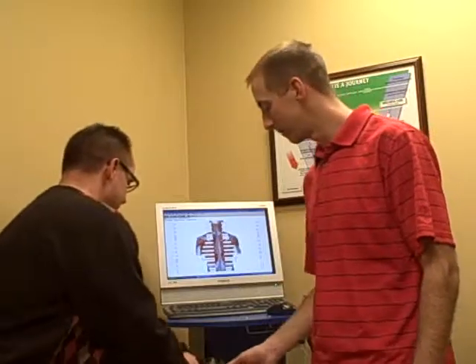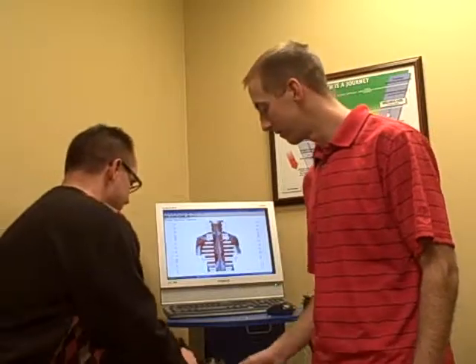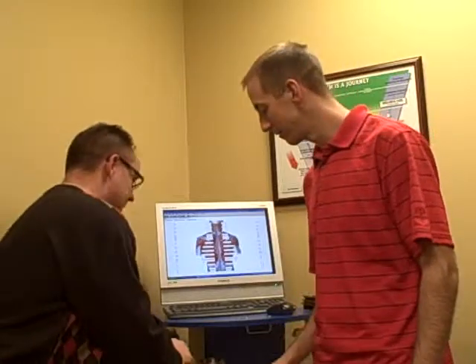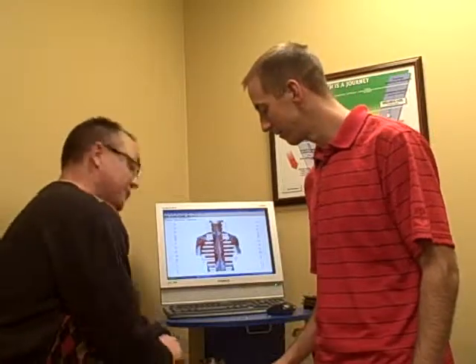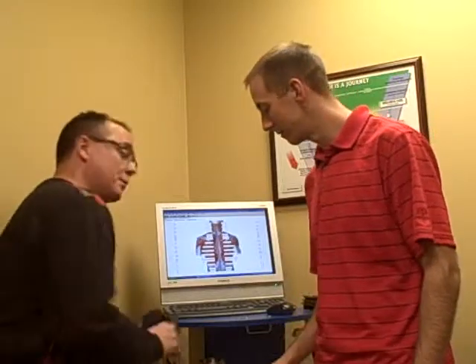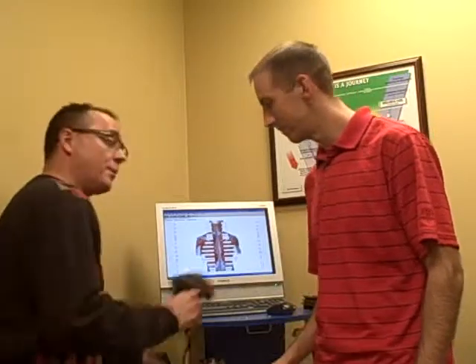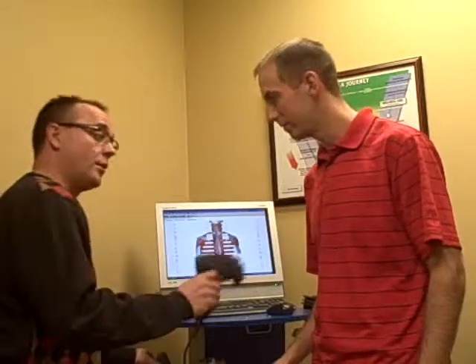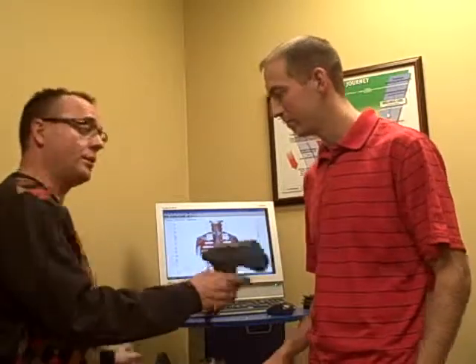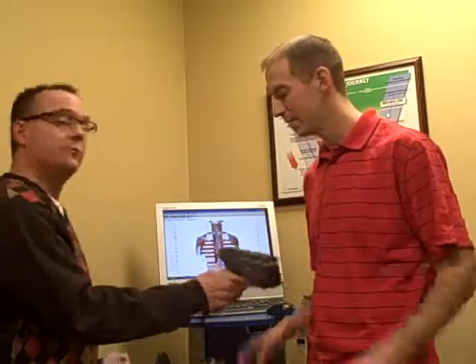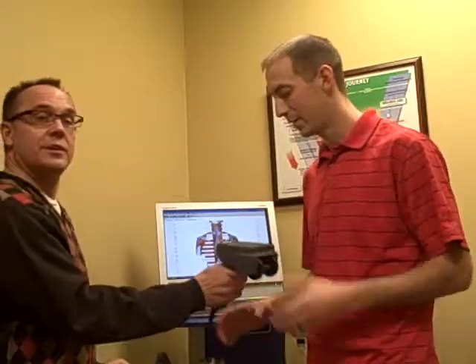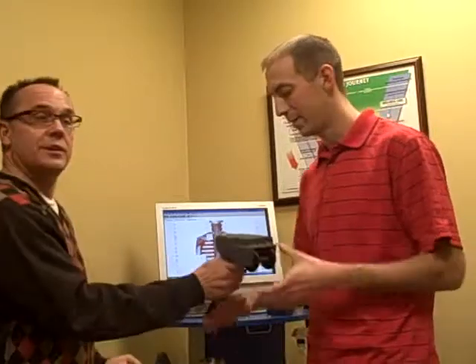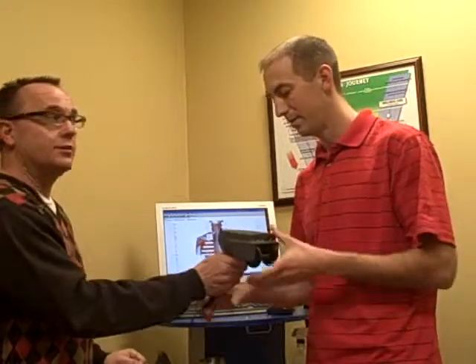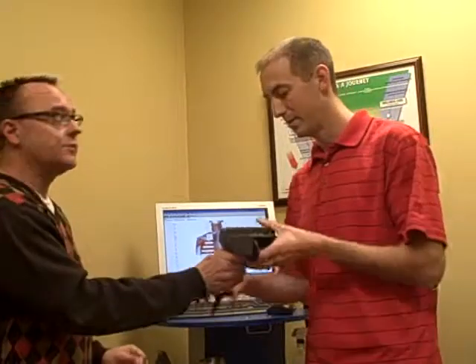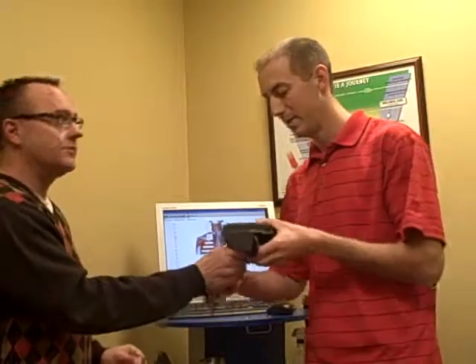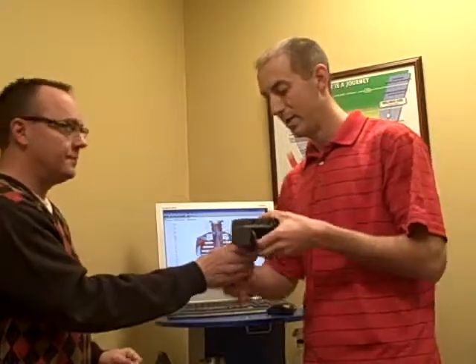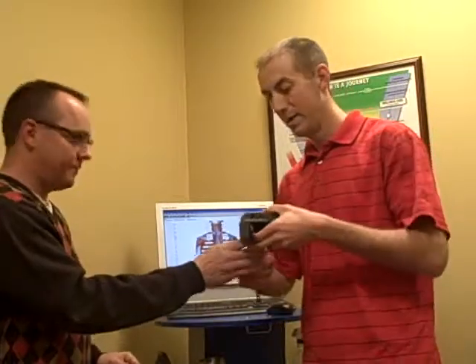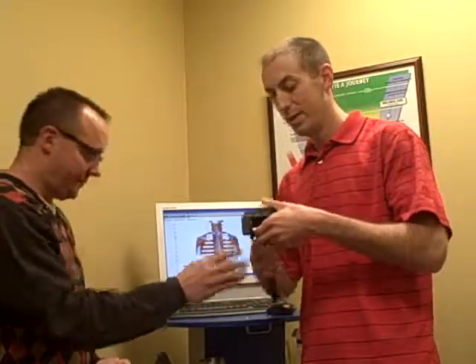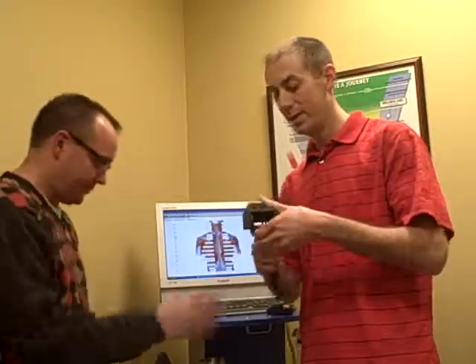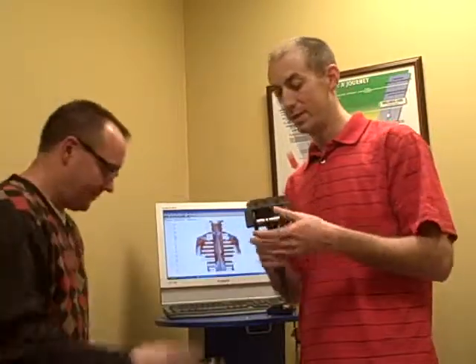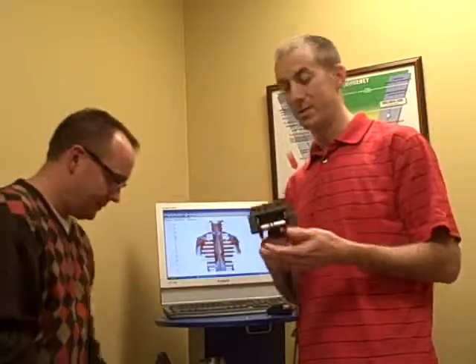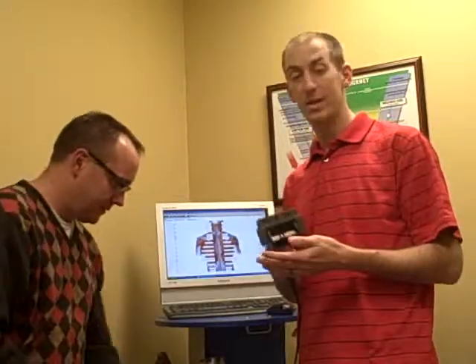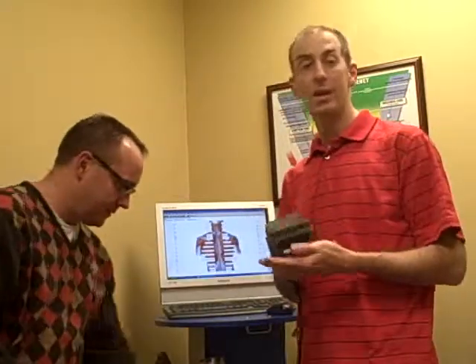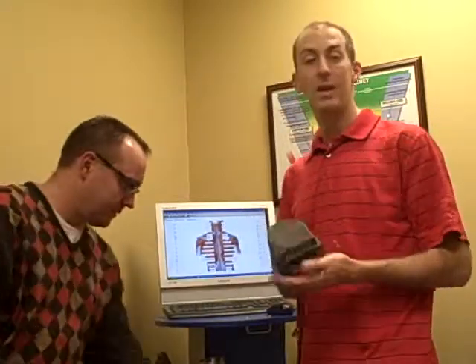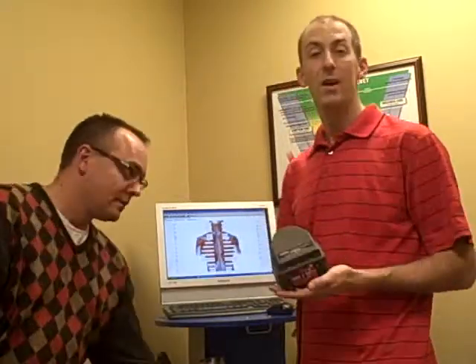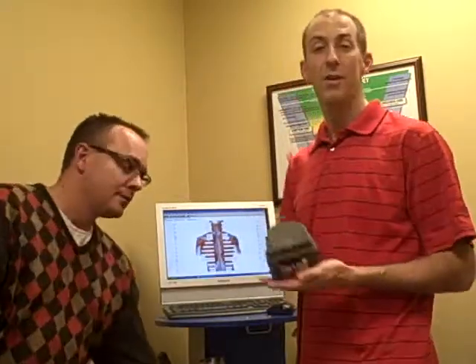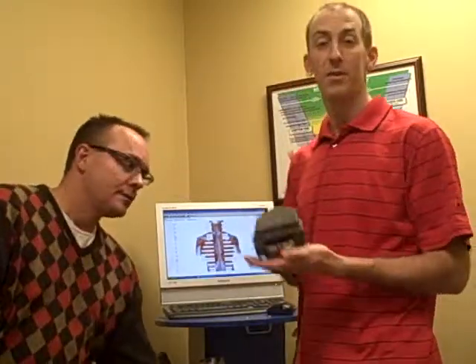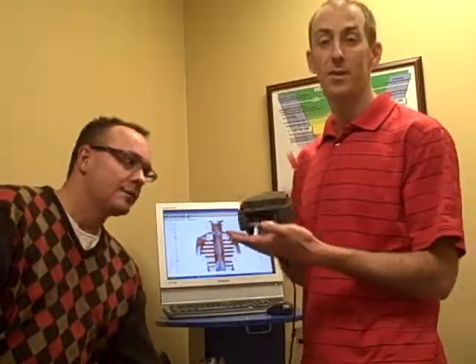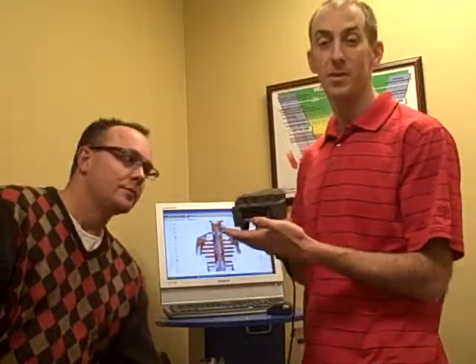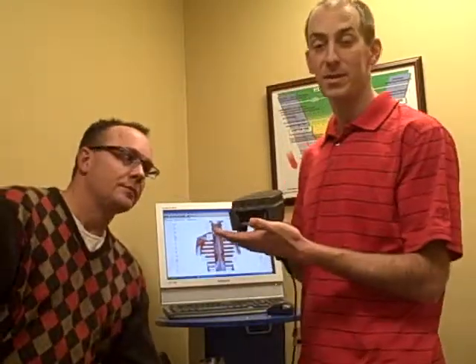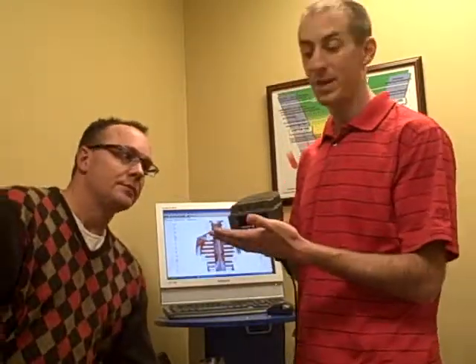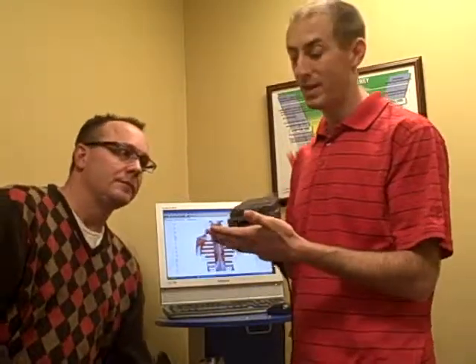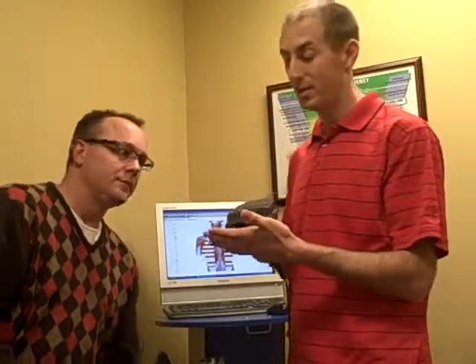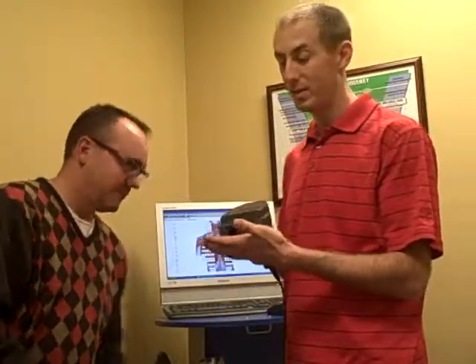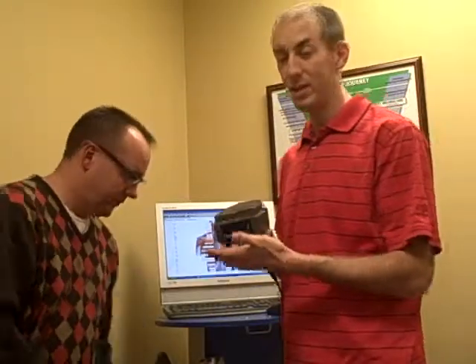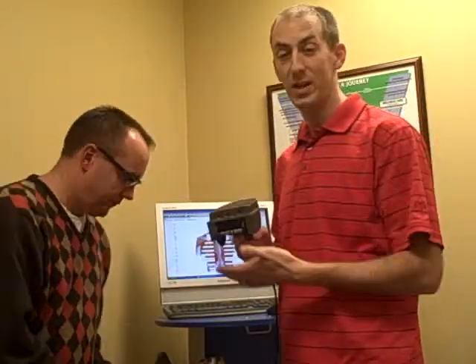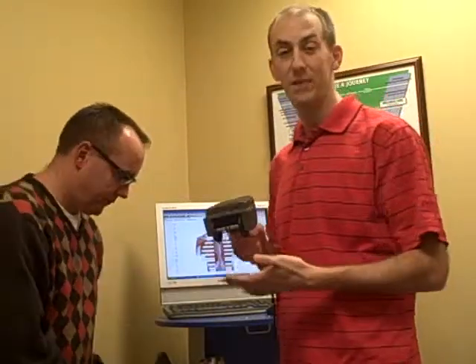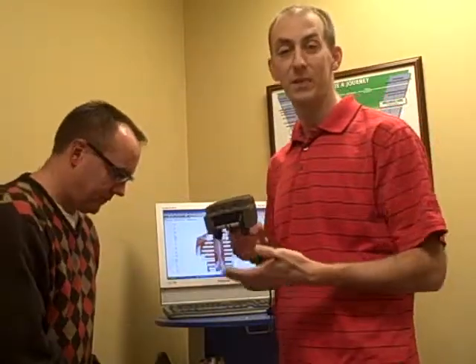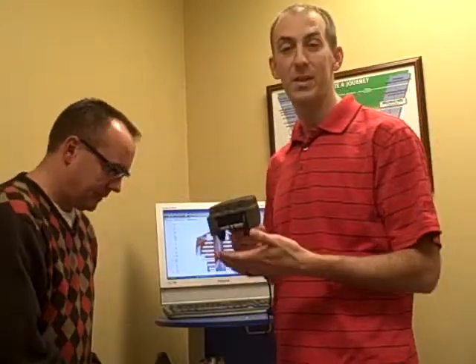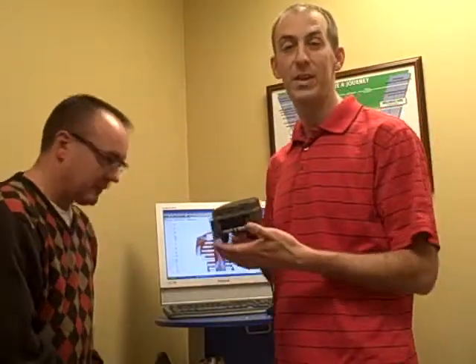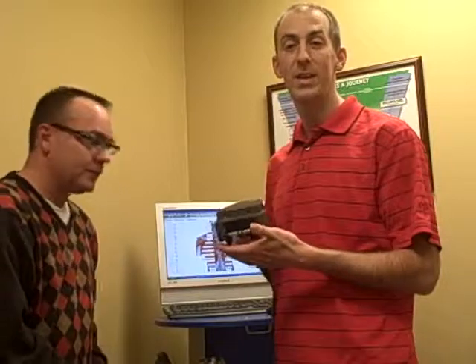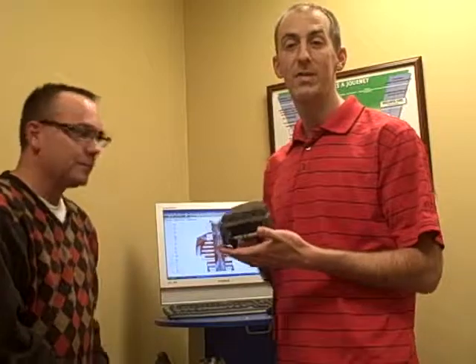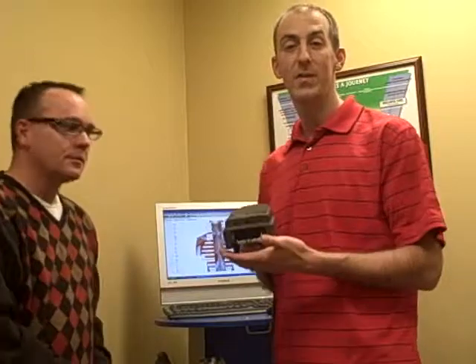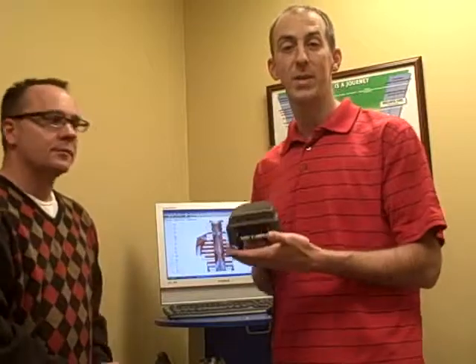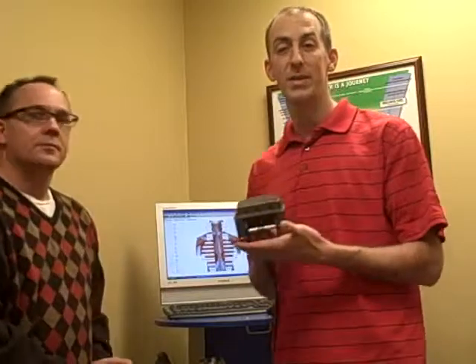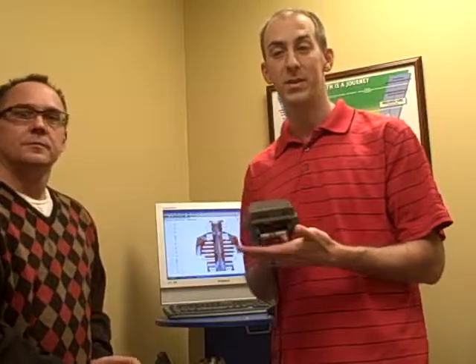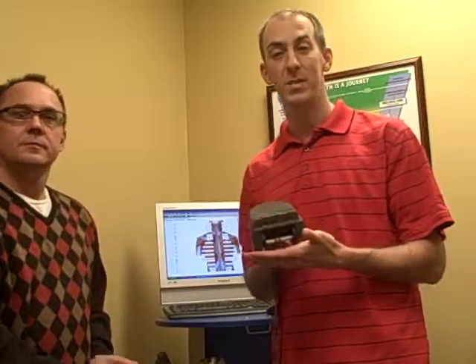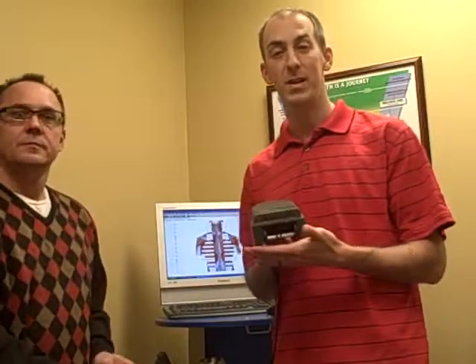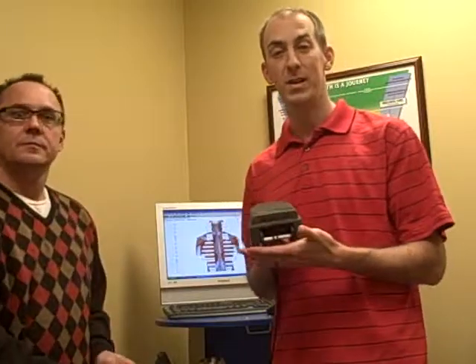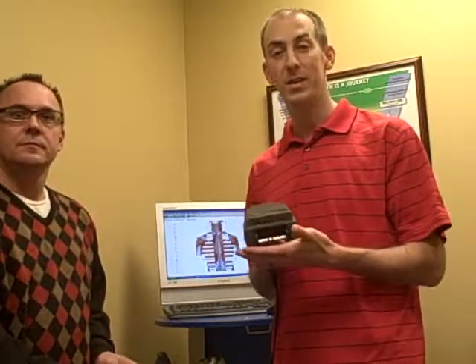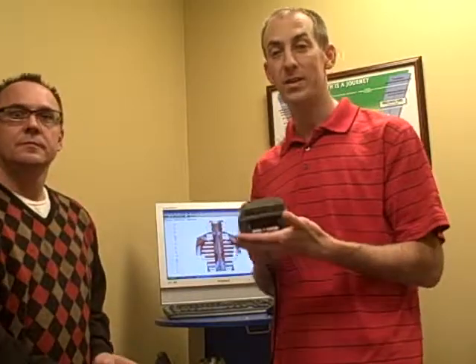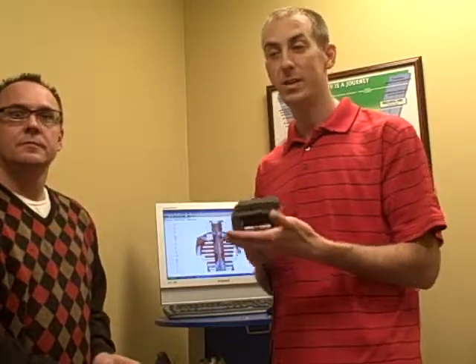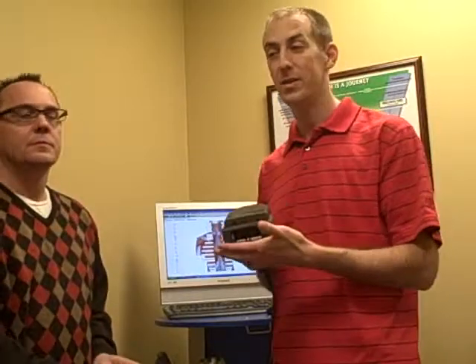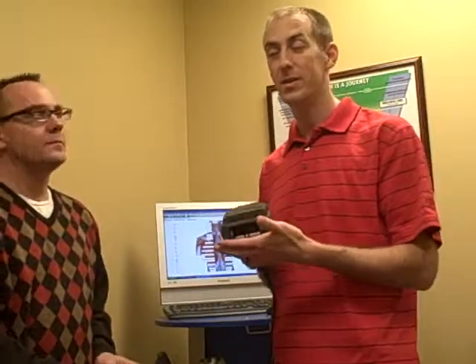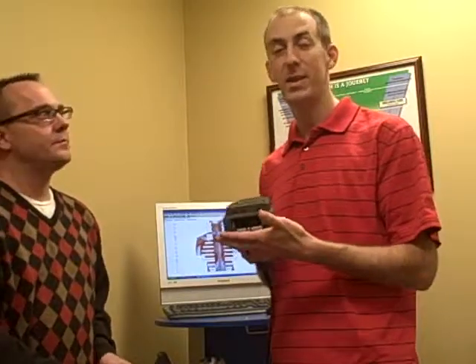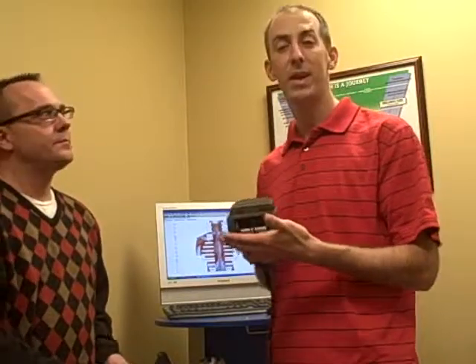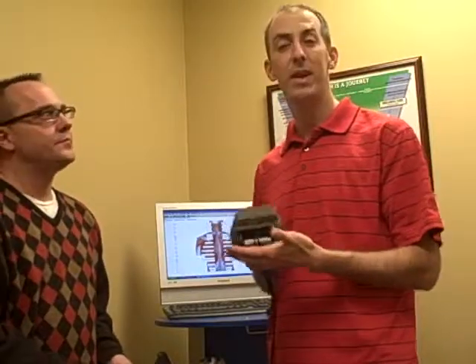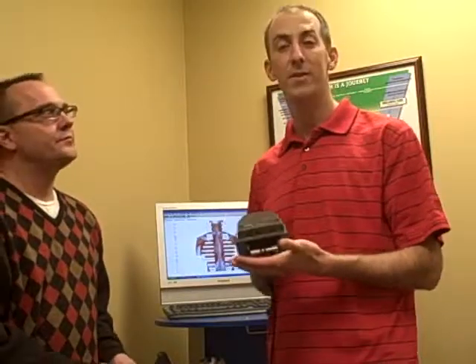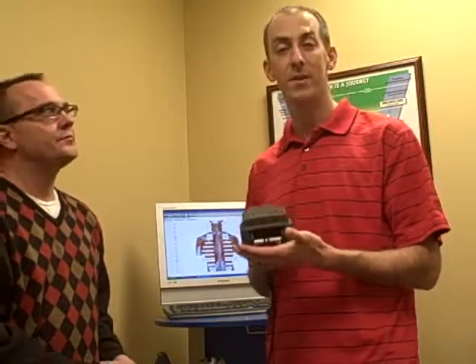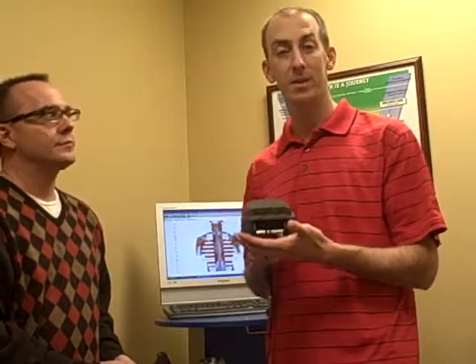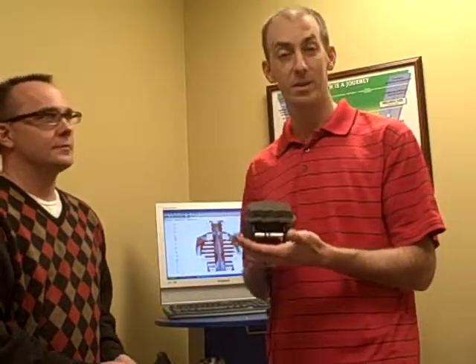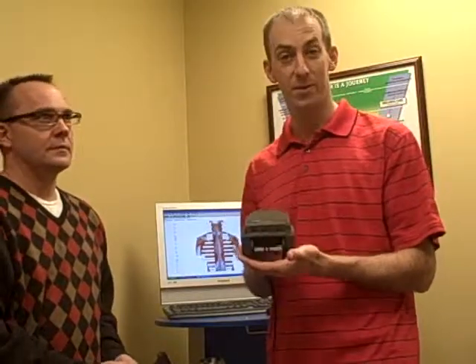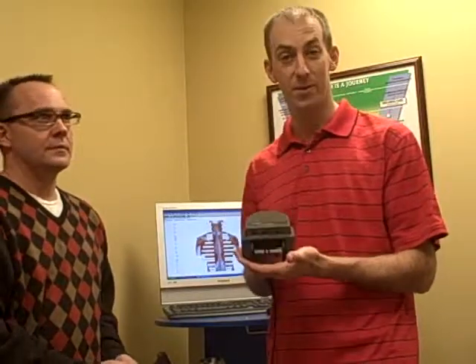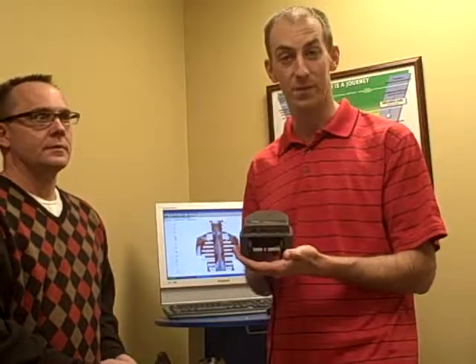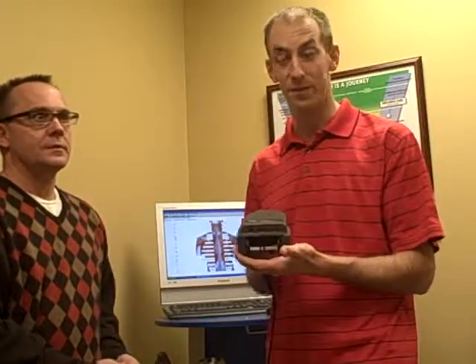The other component we use is our thermal scan, checking for heat and inflammation in your body. This shows us the health of the nerves.